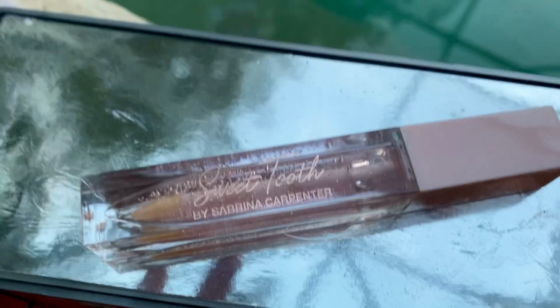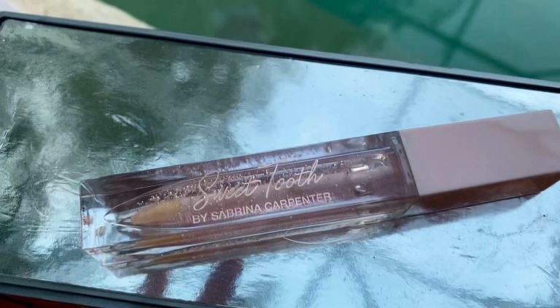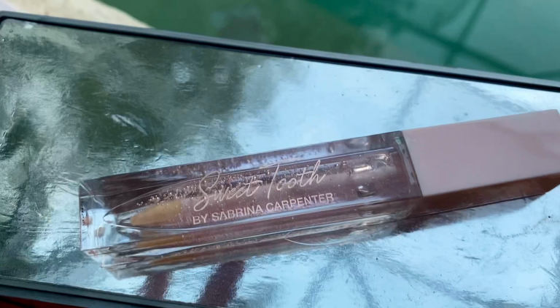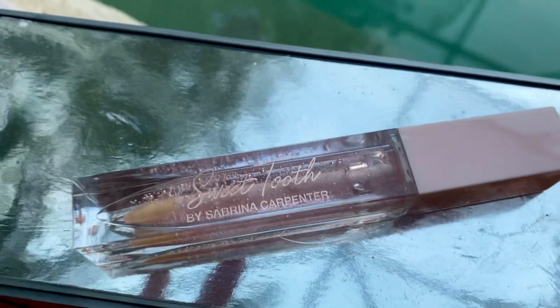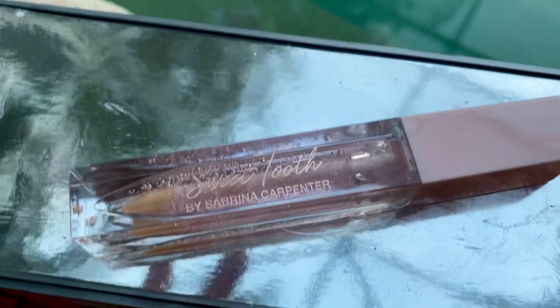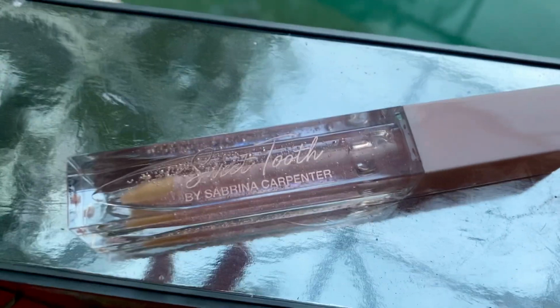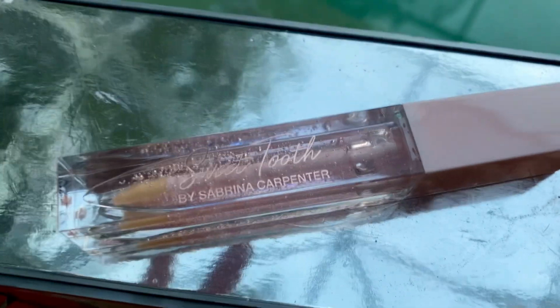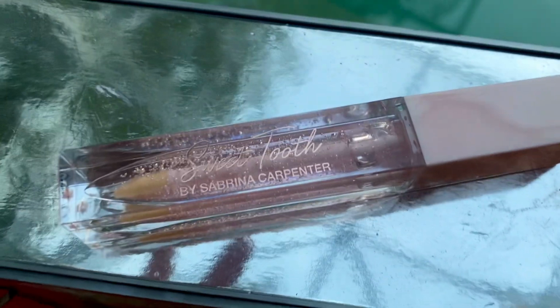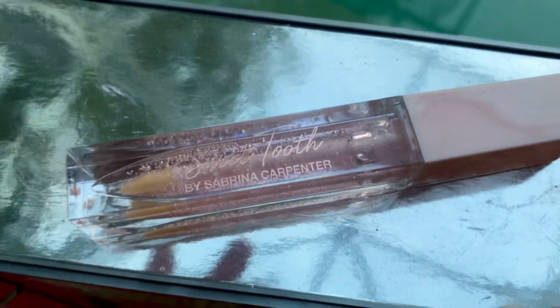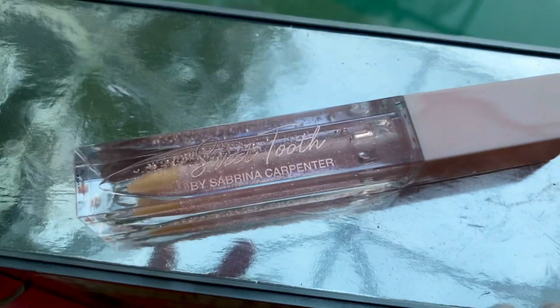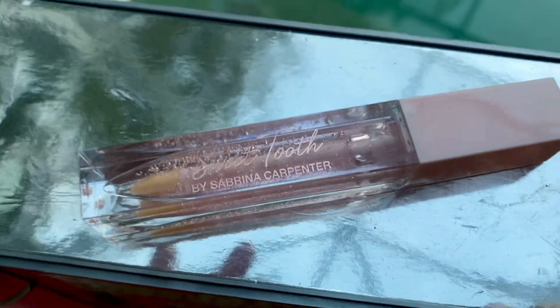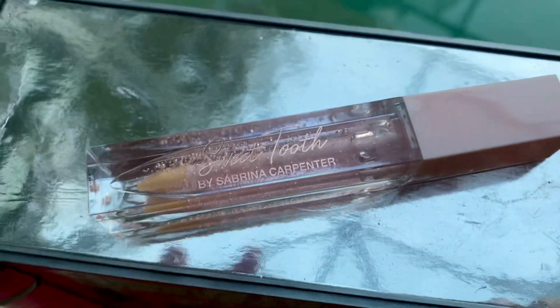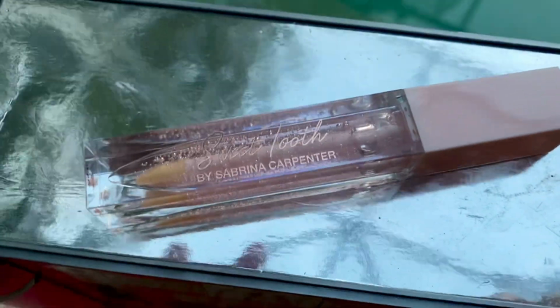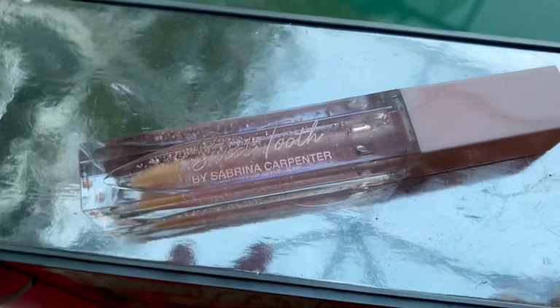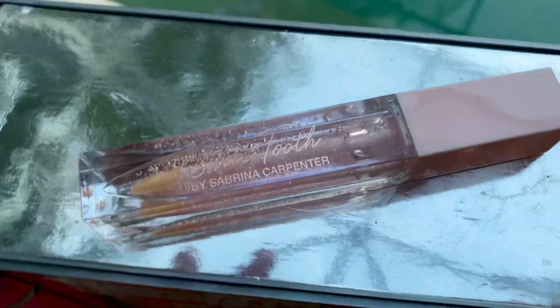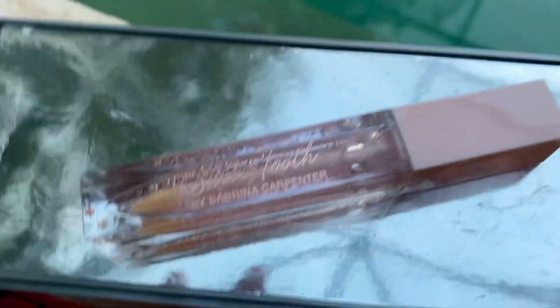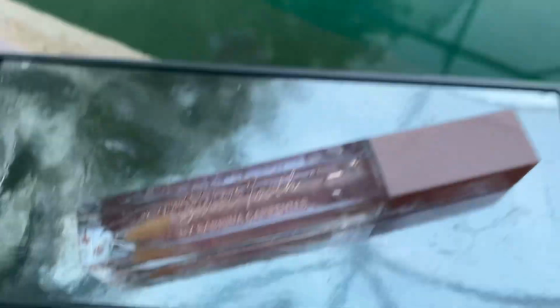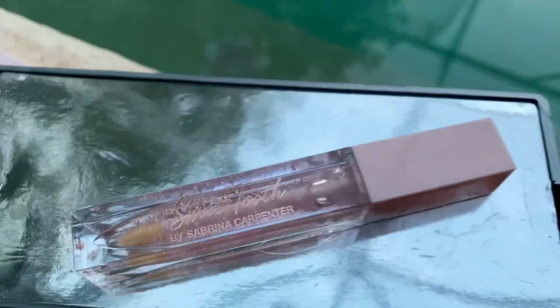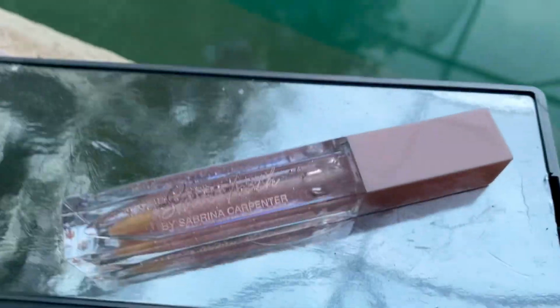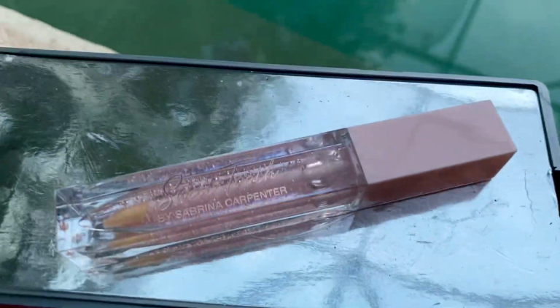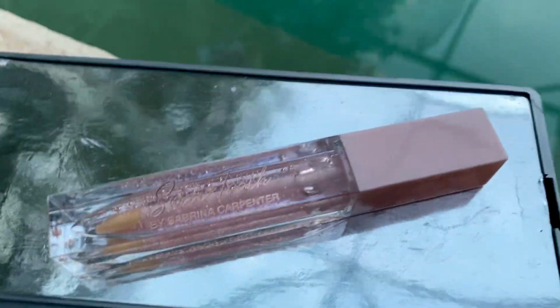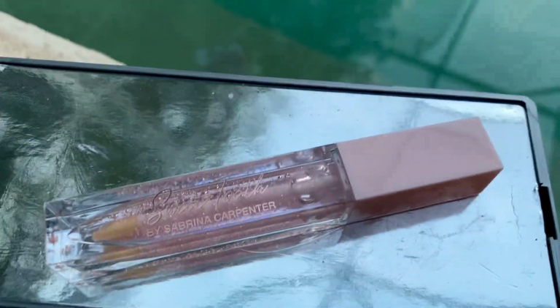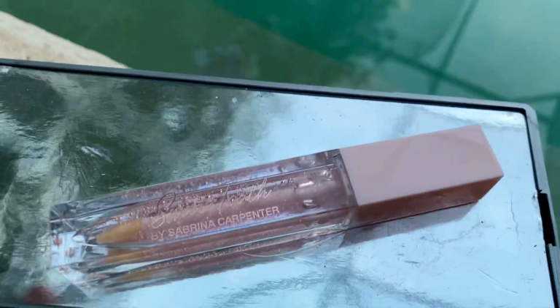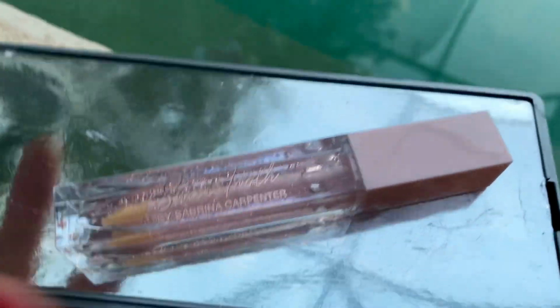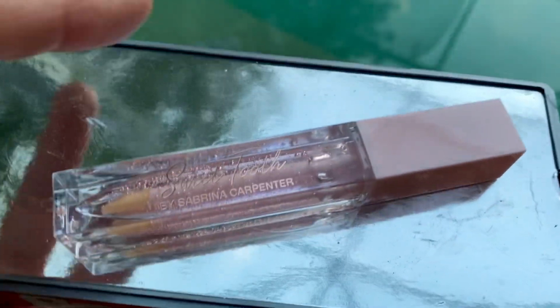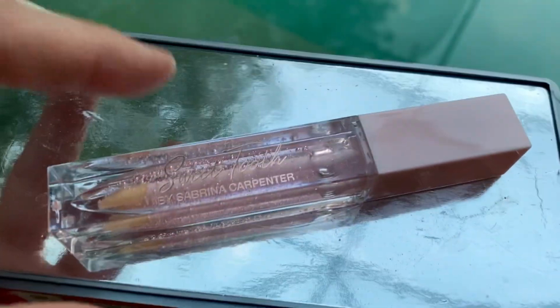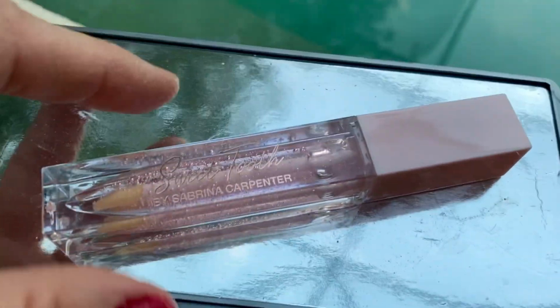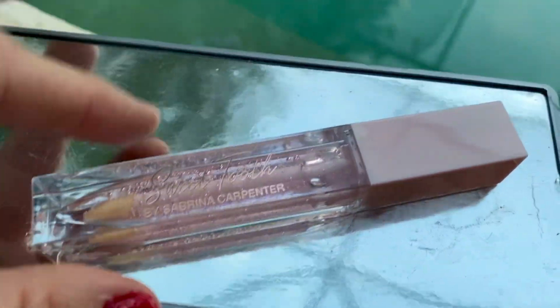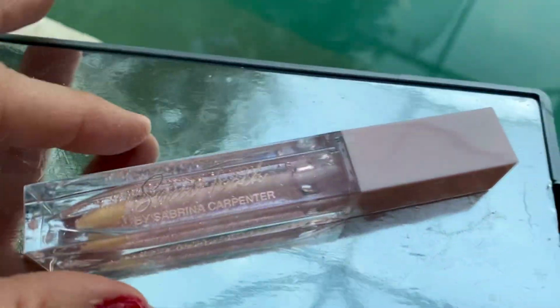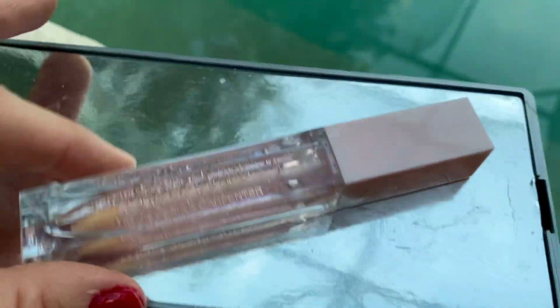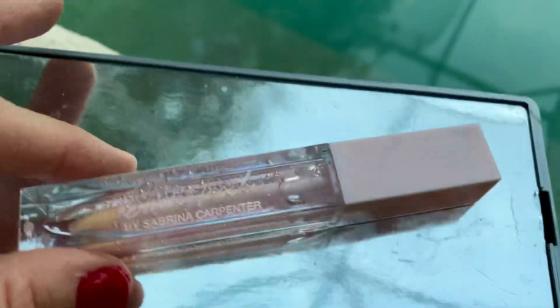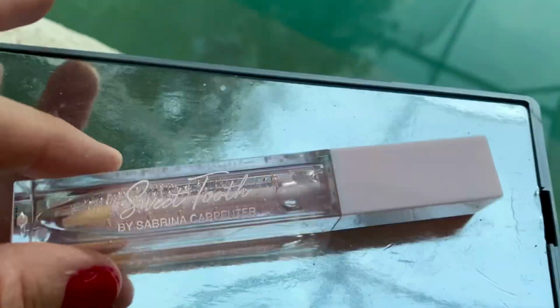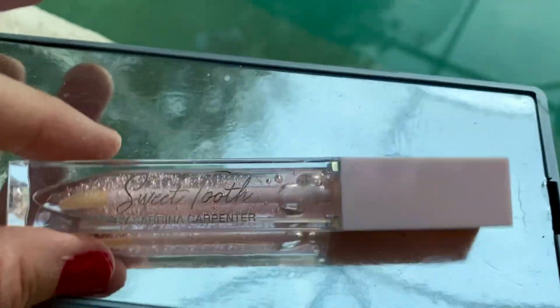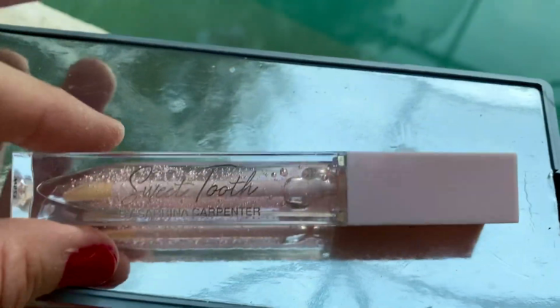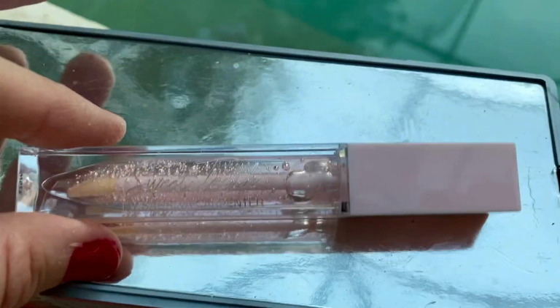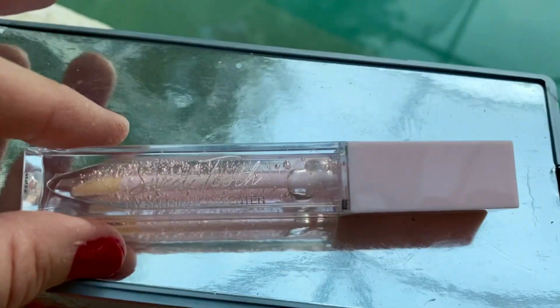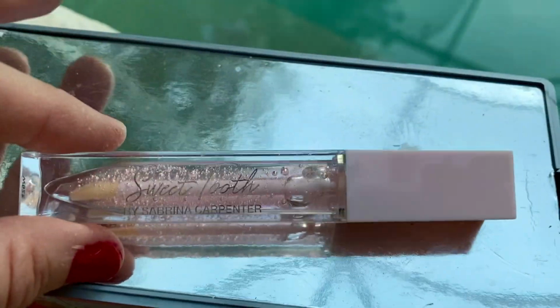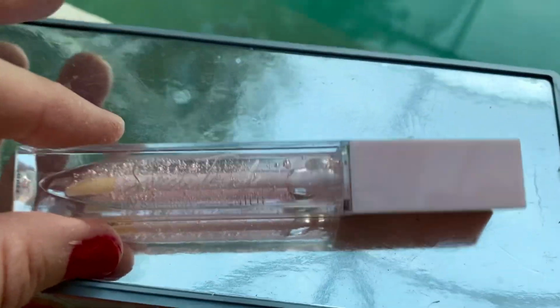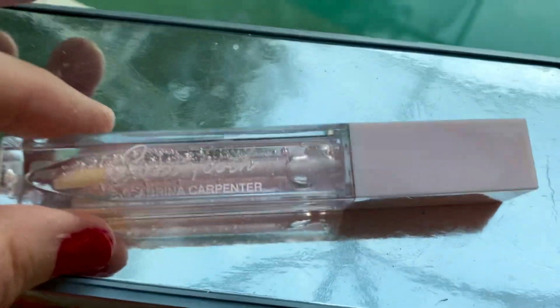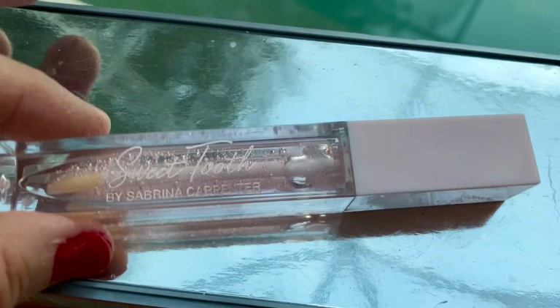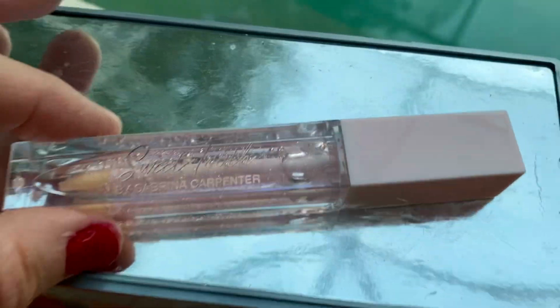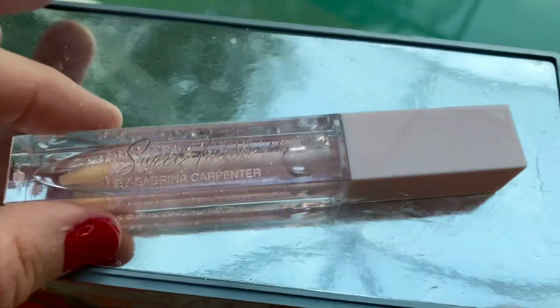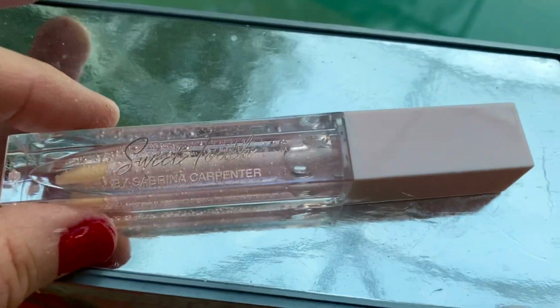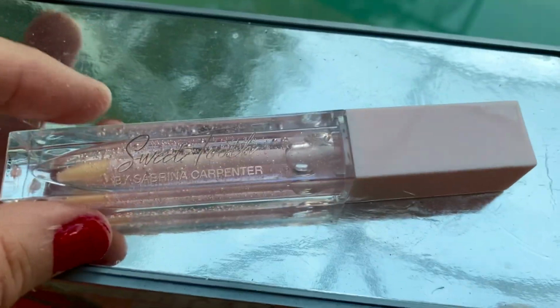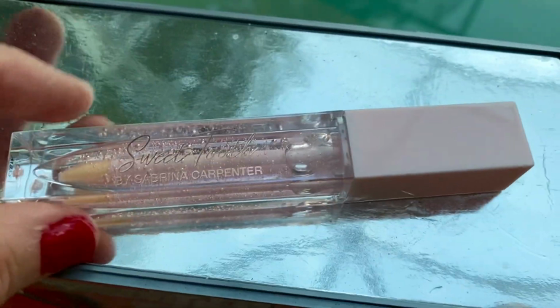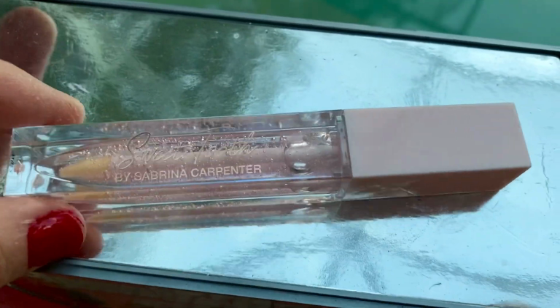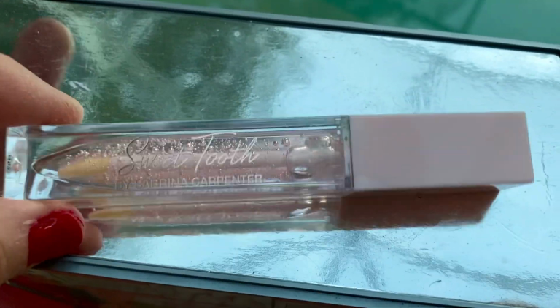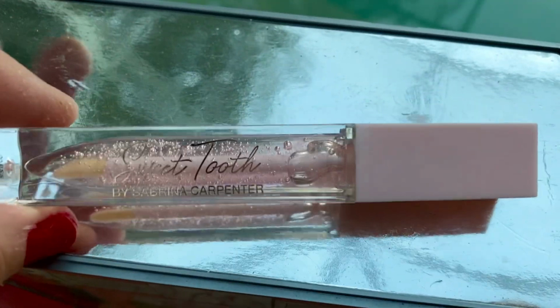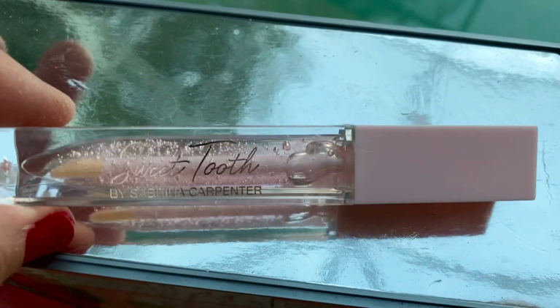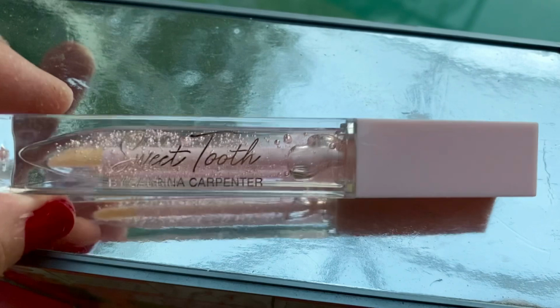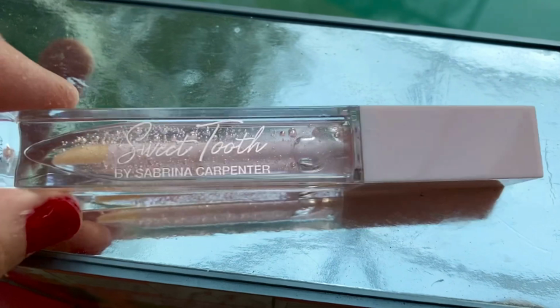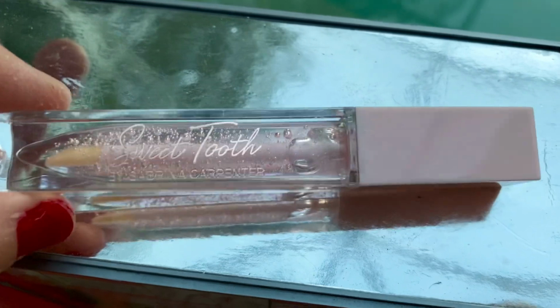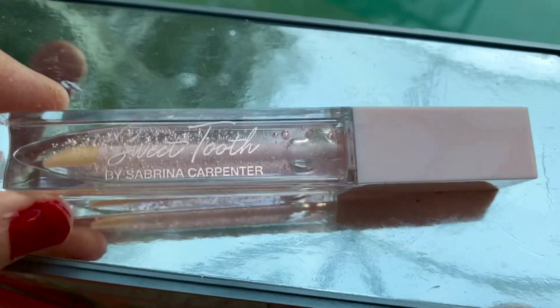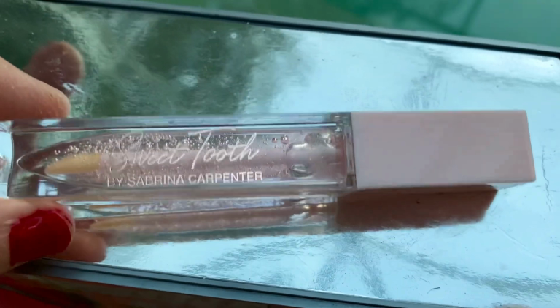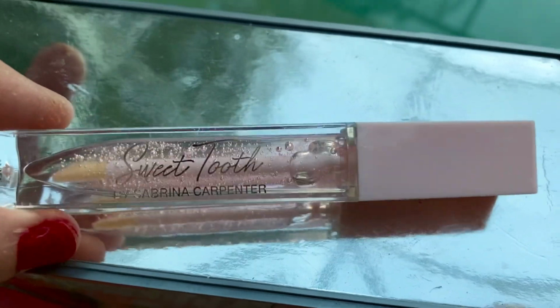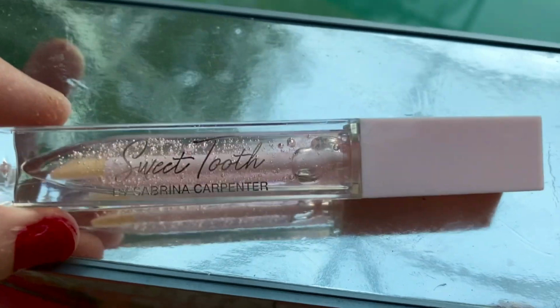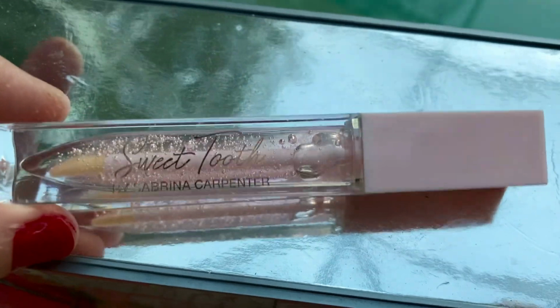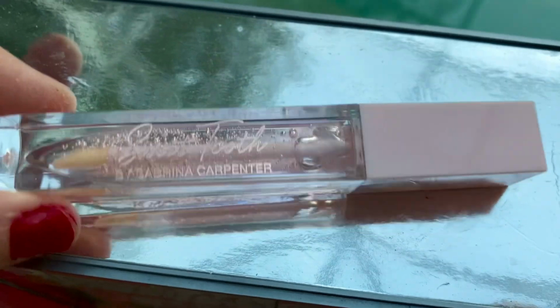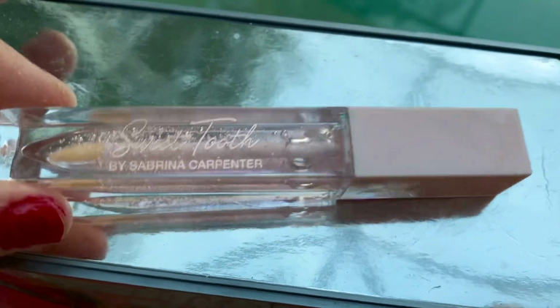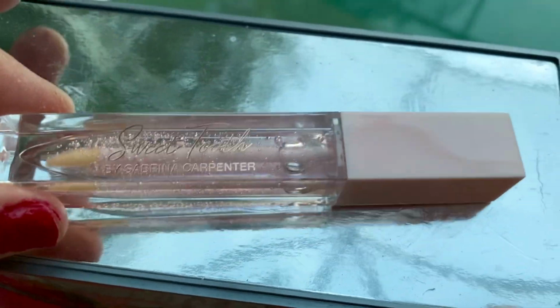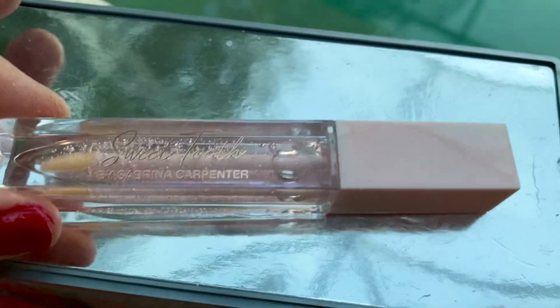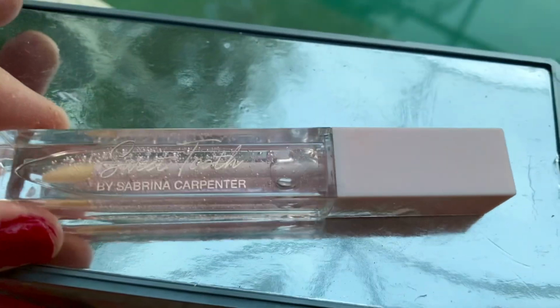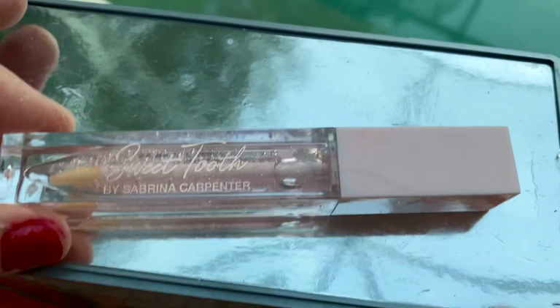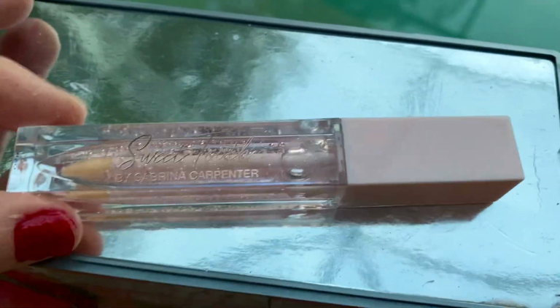Hi you guys, welcome back to my channel. Tonight we are talking about Sweet Tooth Lip Gloss by Sabrina Carpenter.